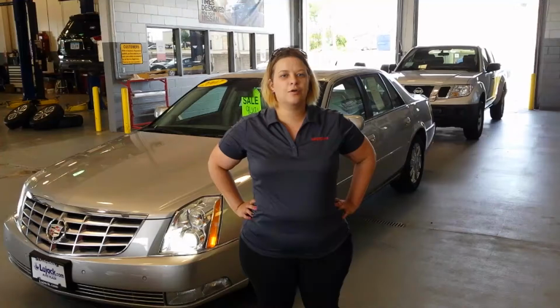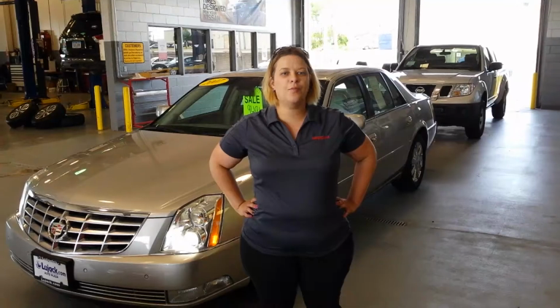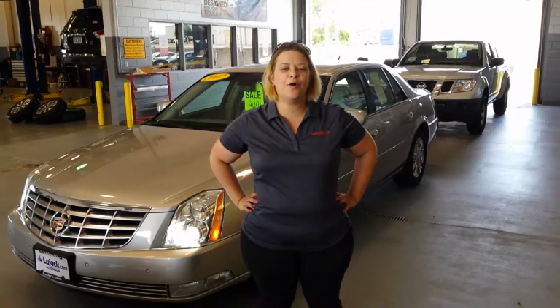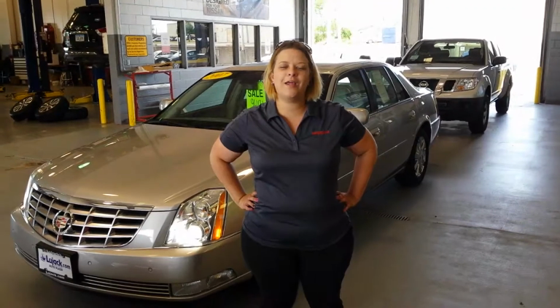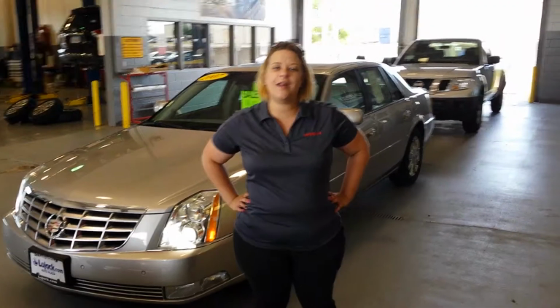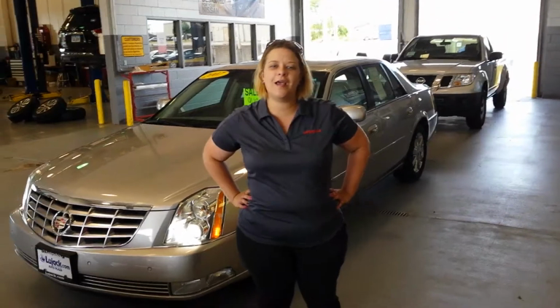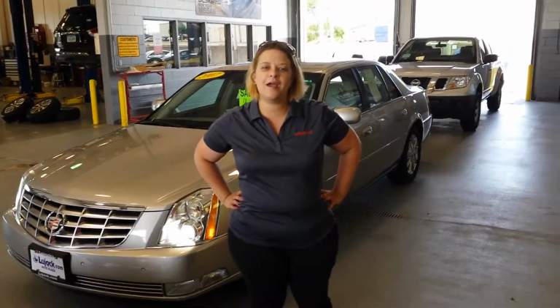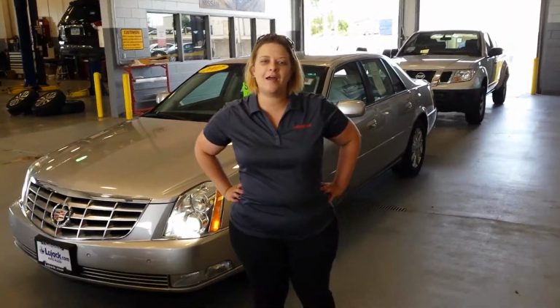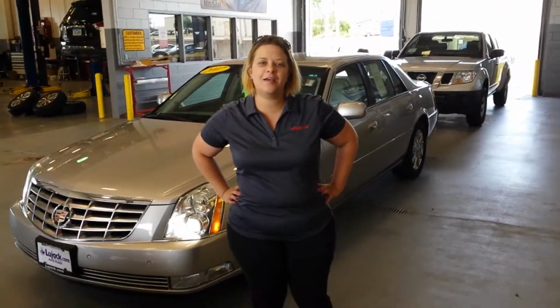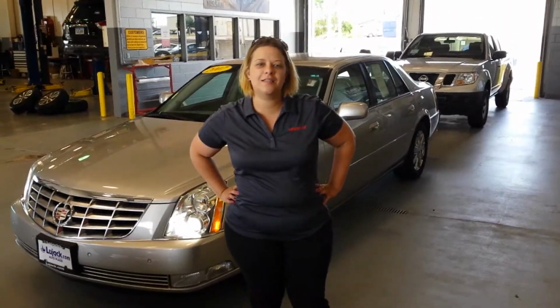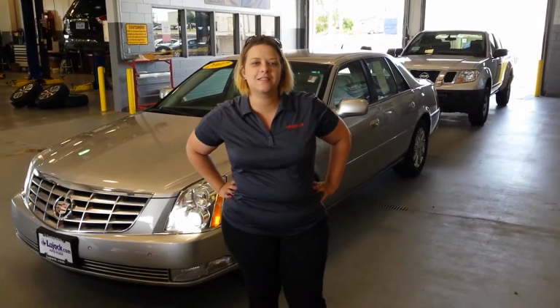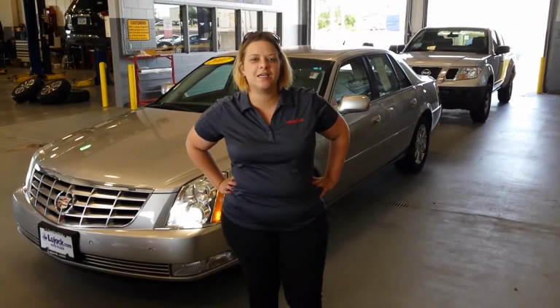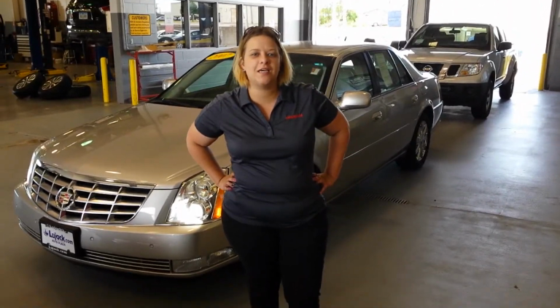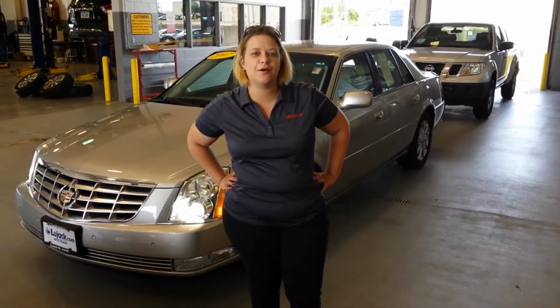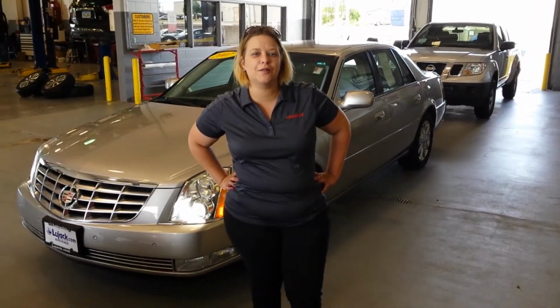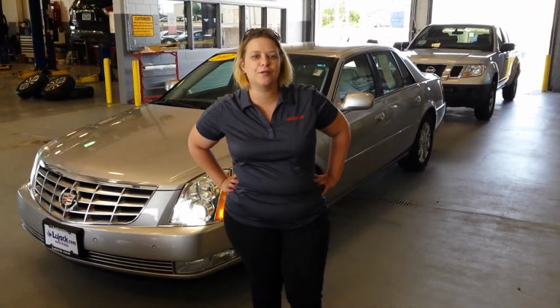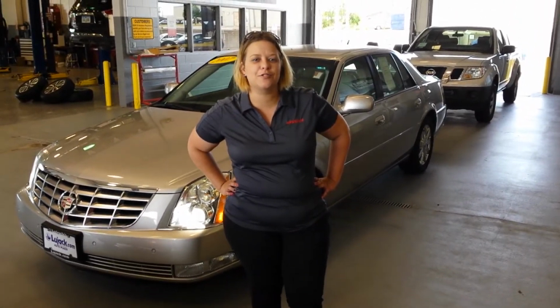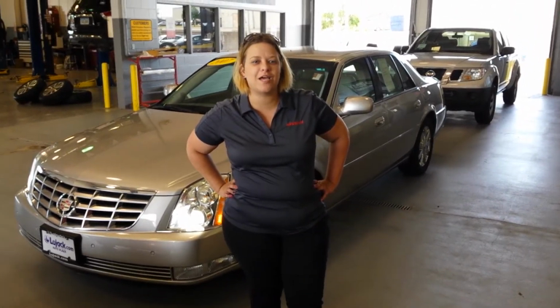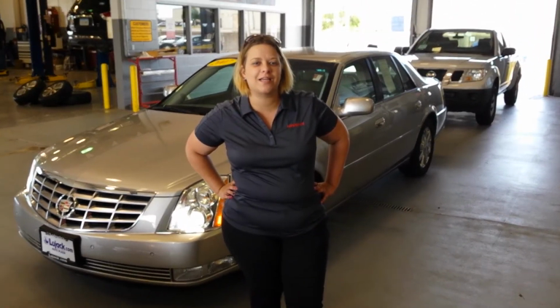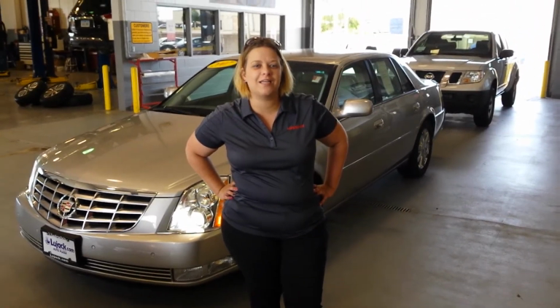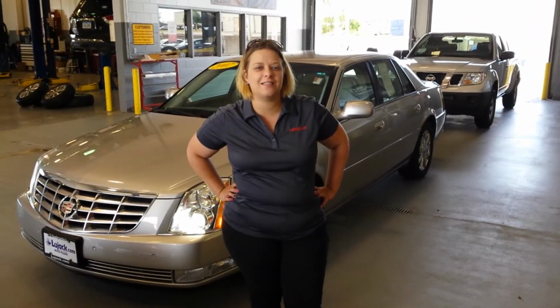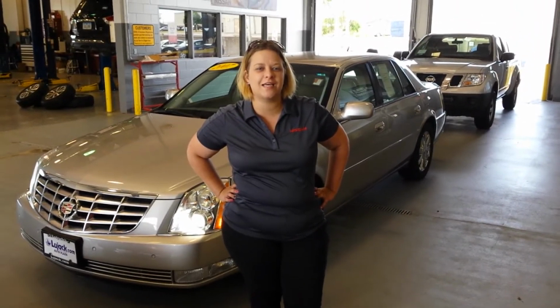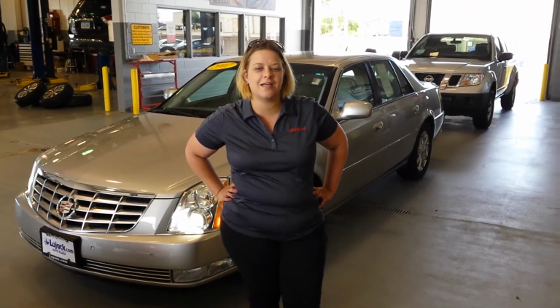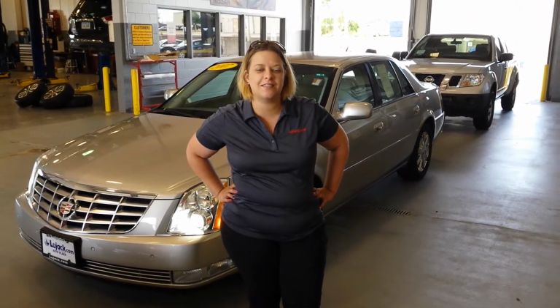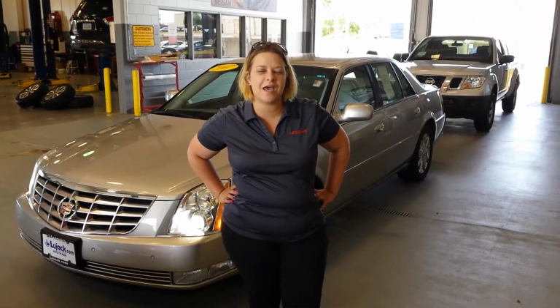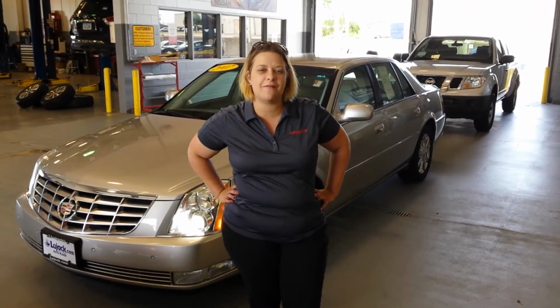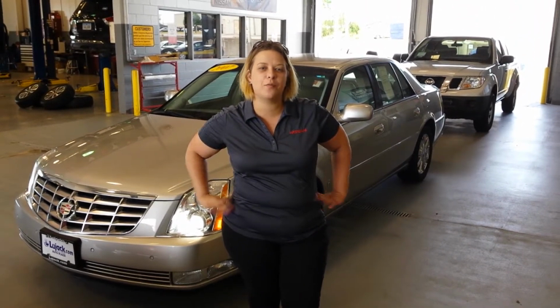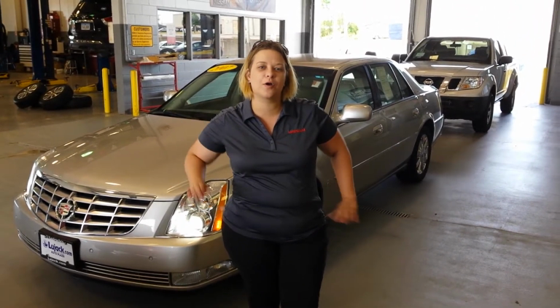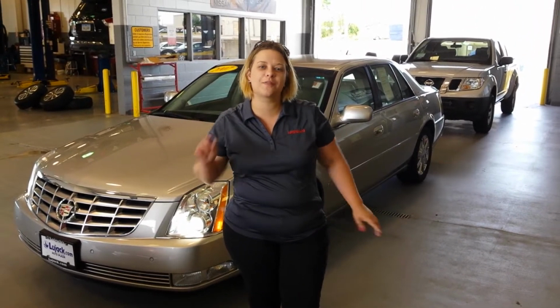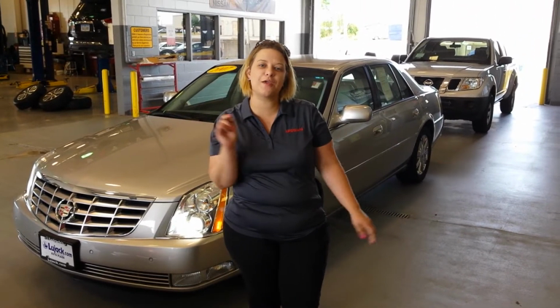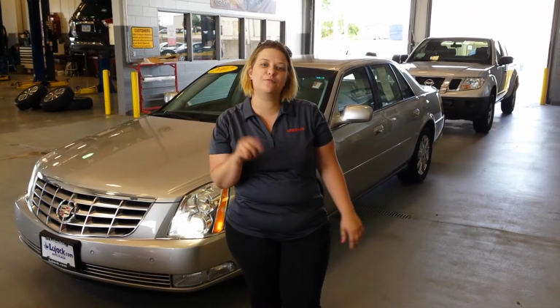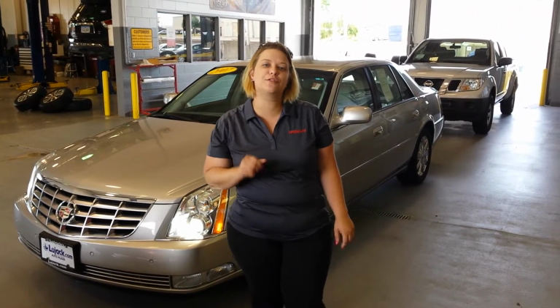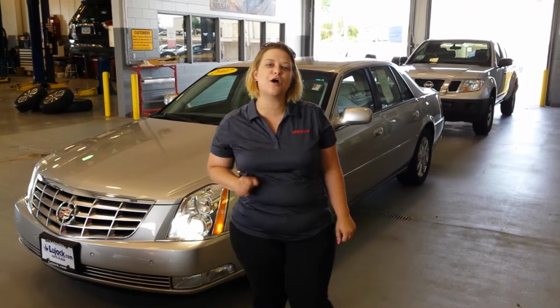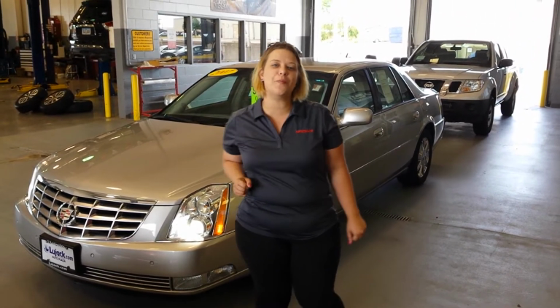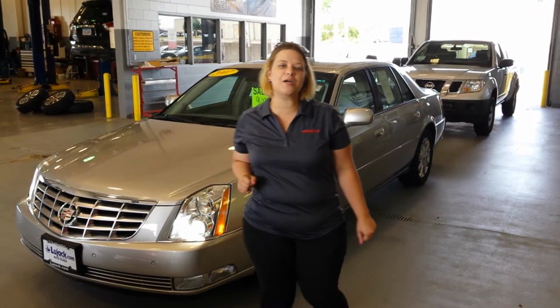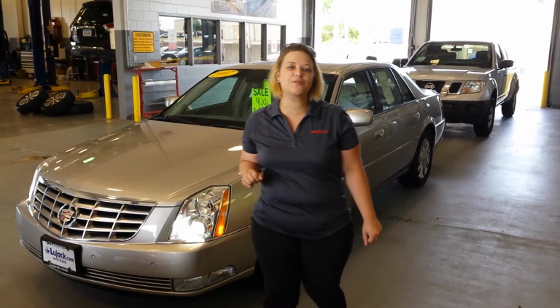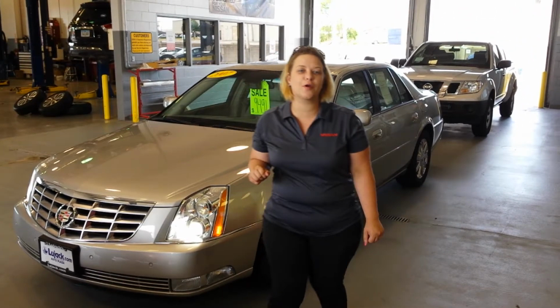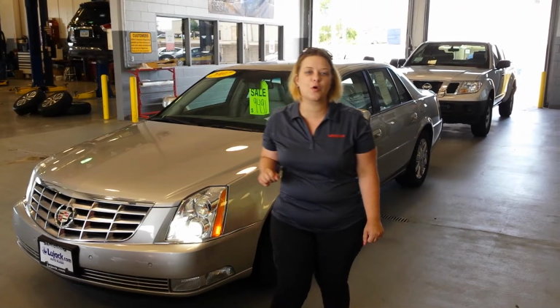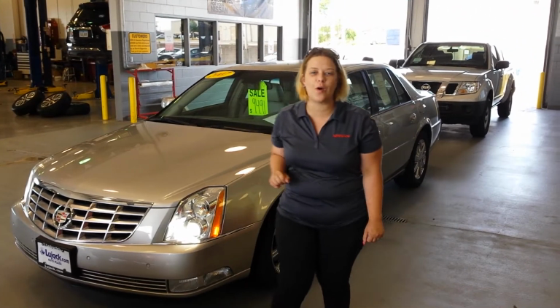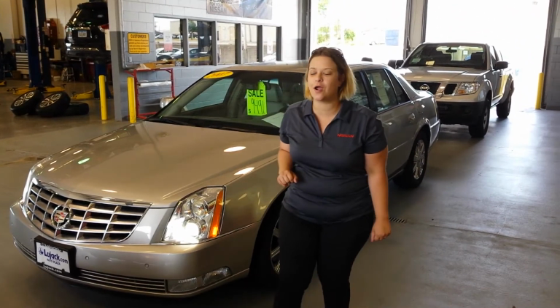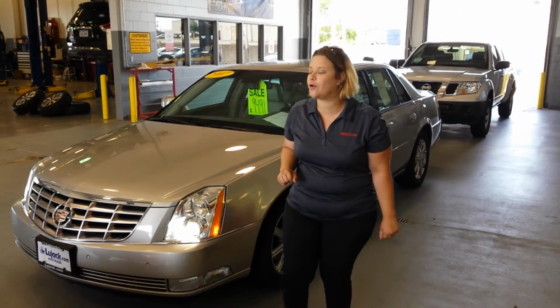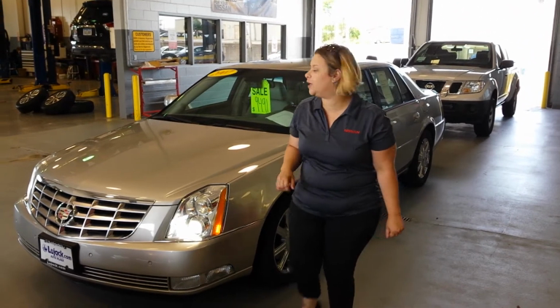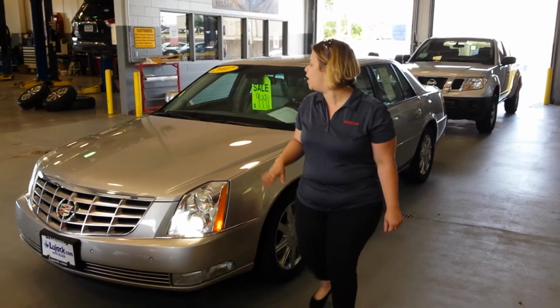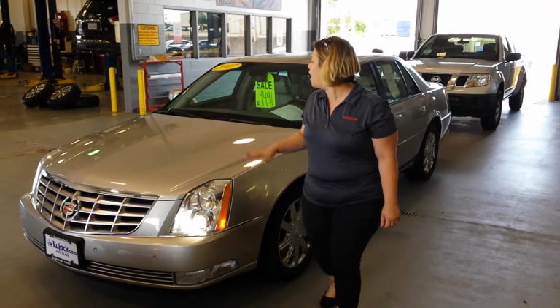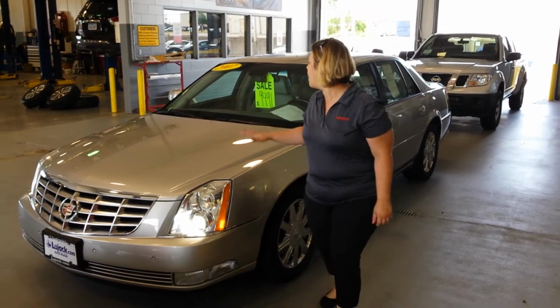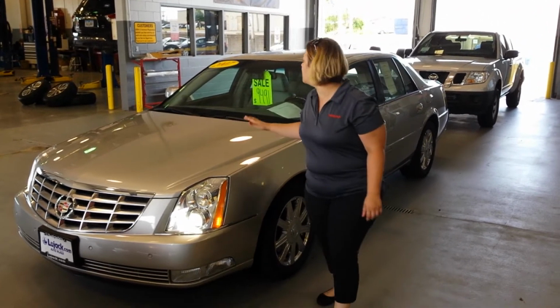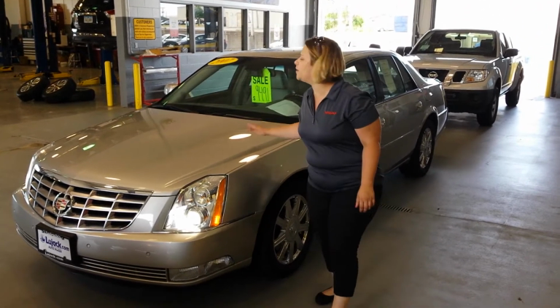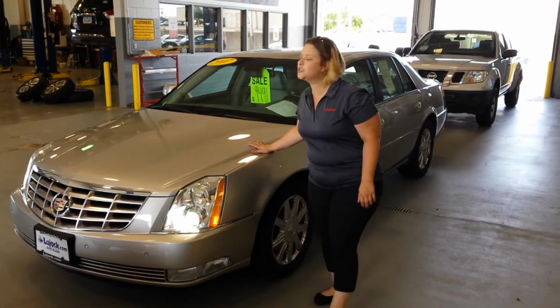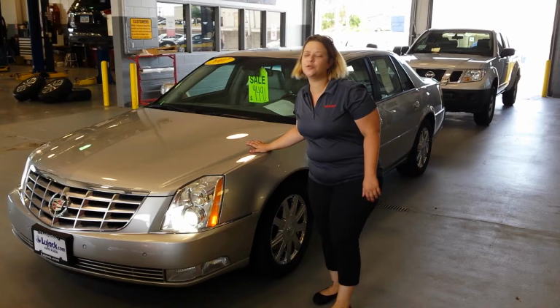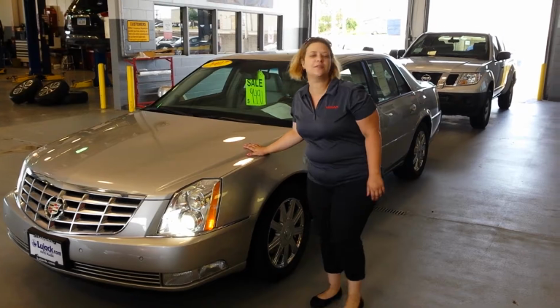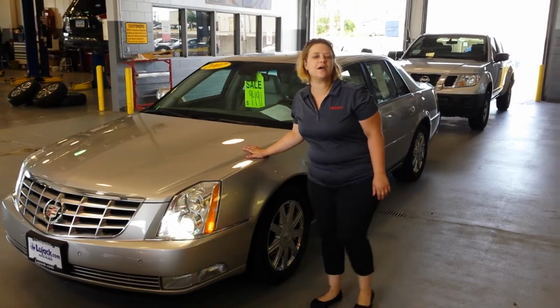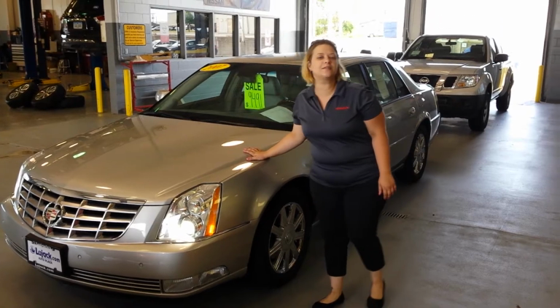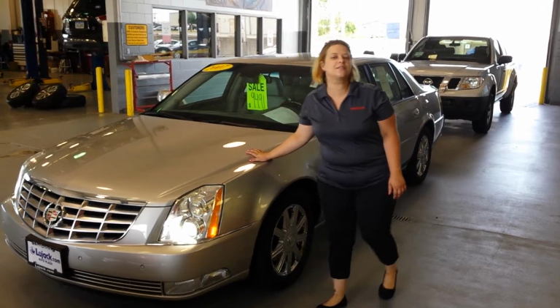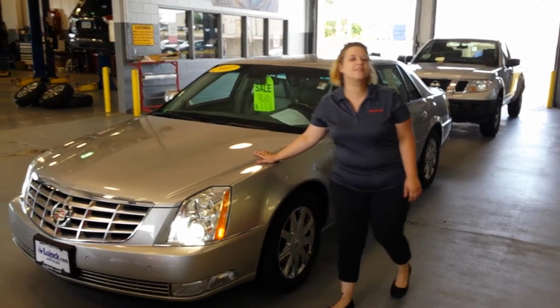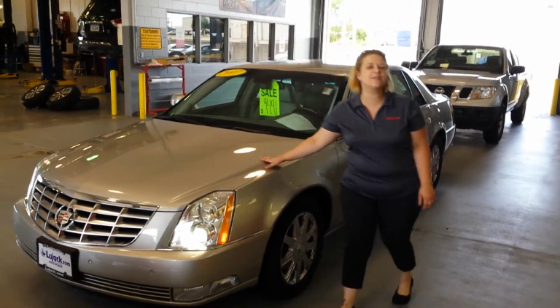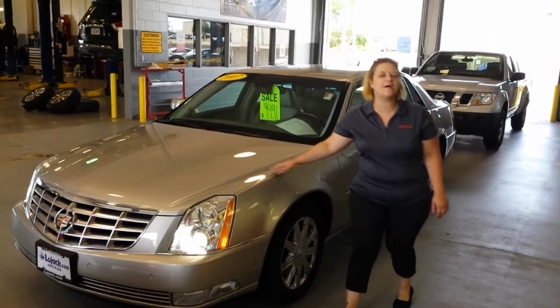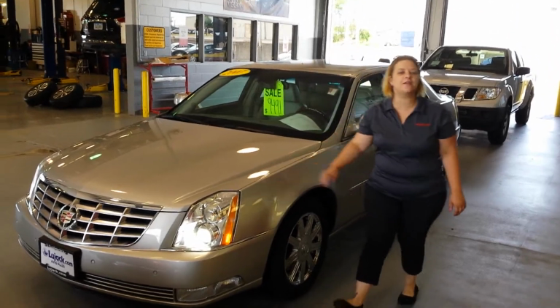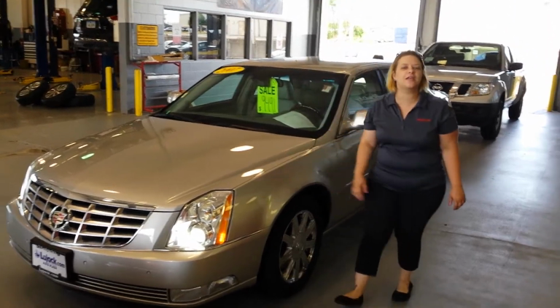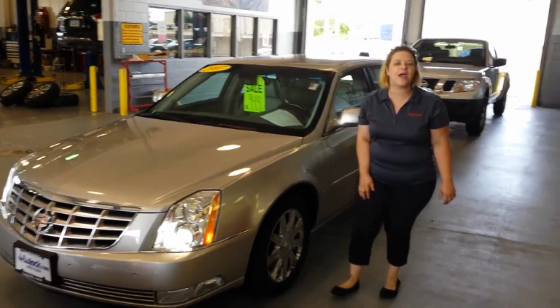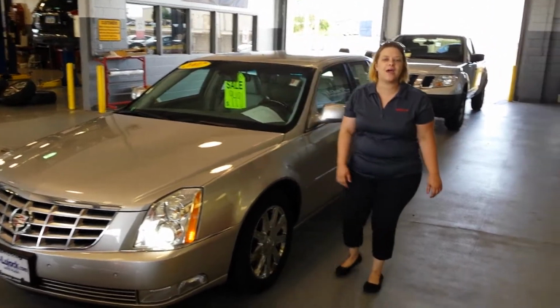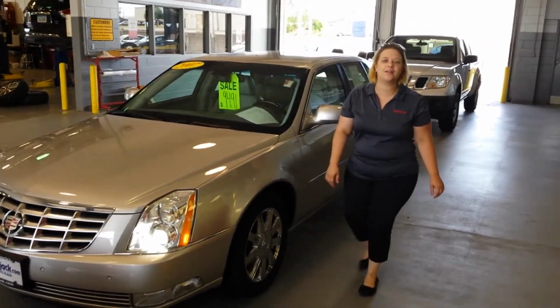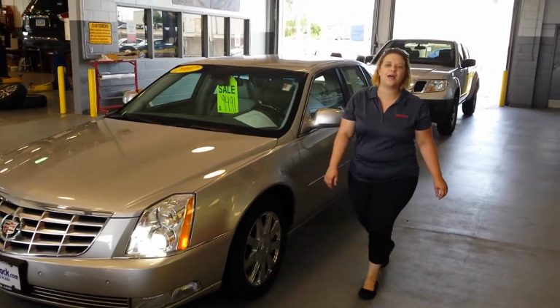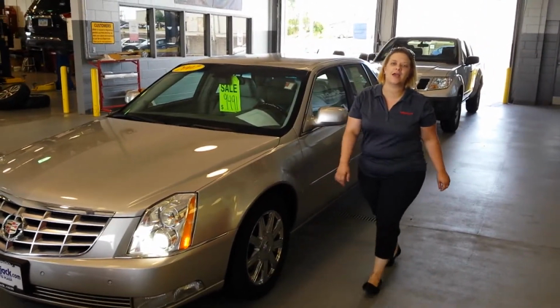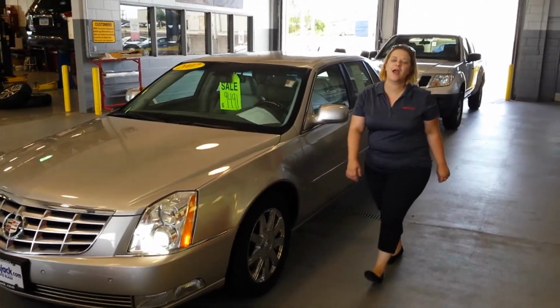Good morning Ayanna, it's Lee here at Lujag Nissan in Davenport. Thank you so much for inquiring about my 2007 Cadillac.